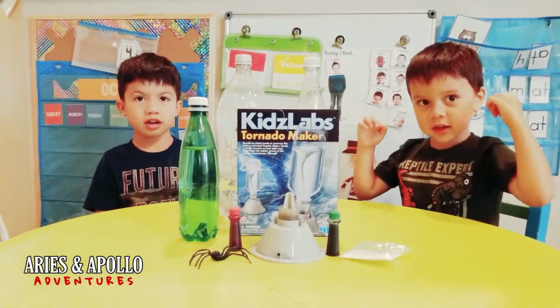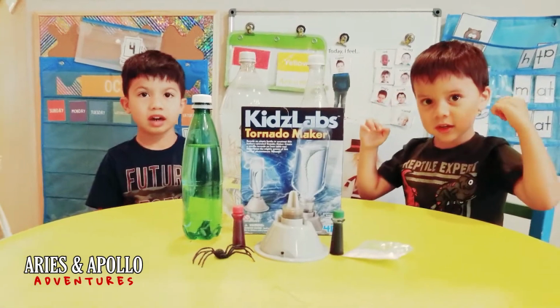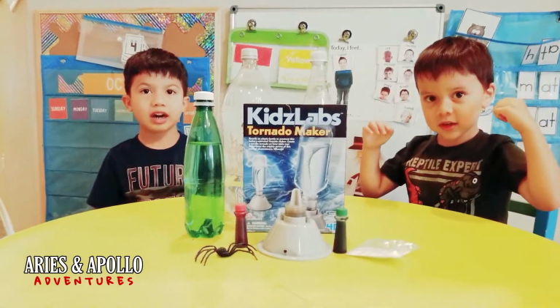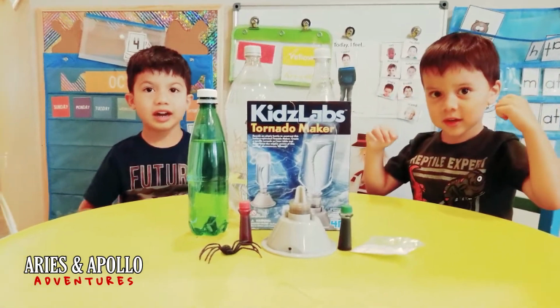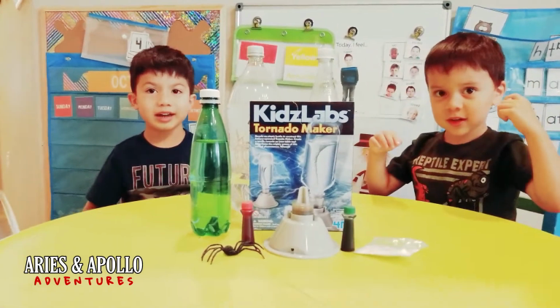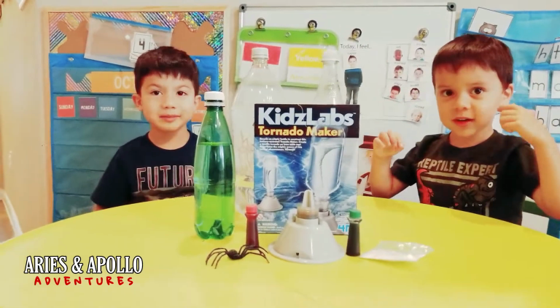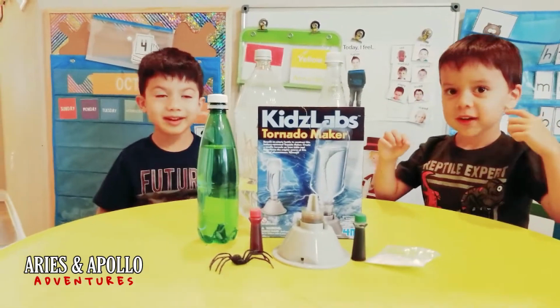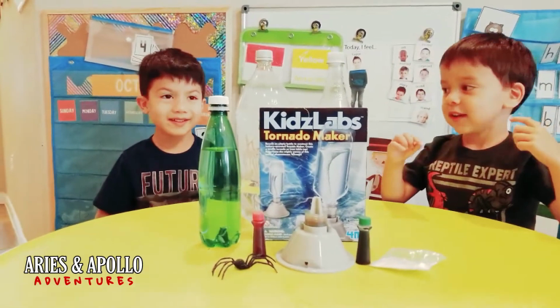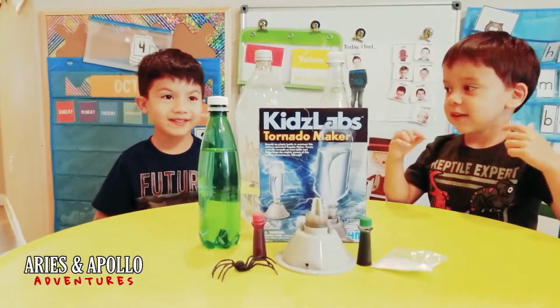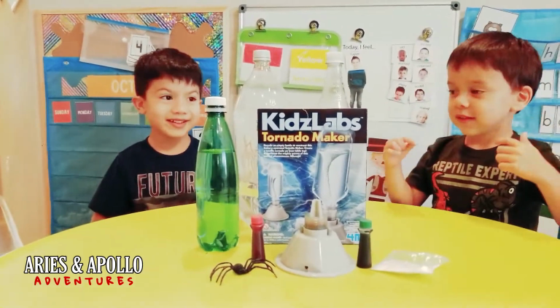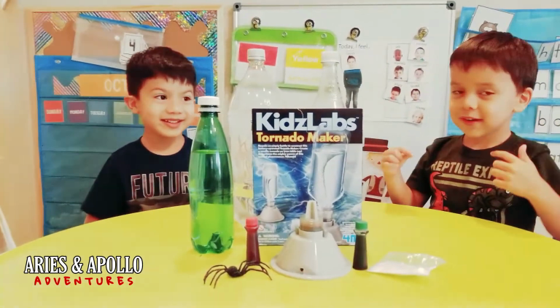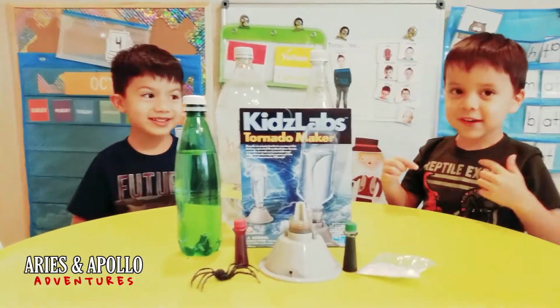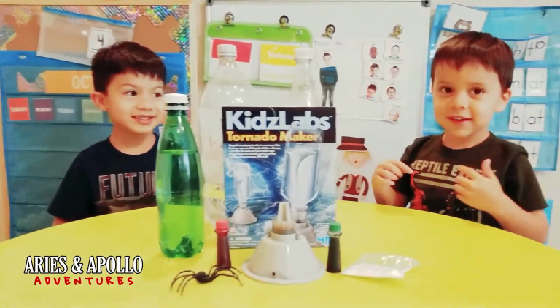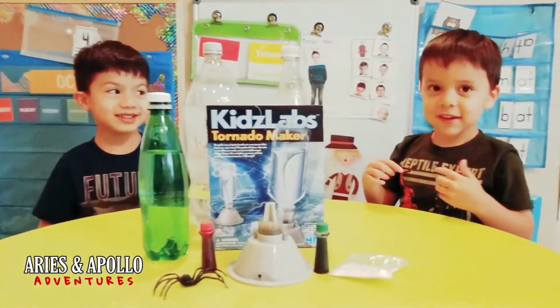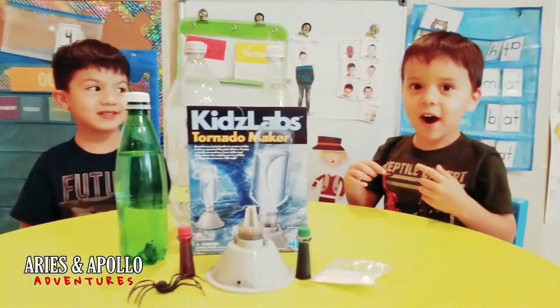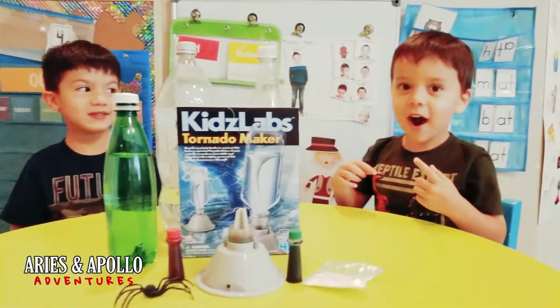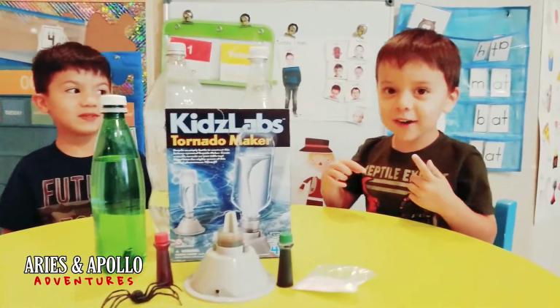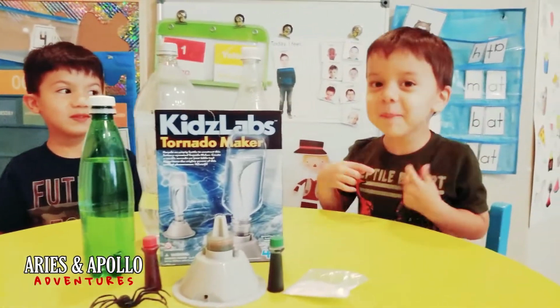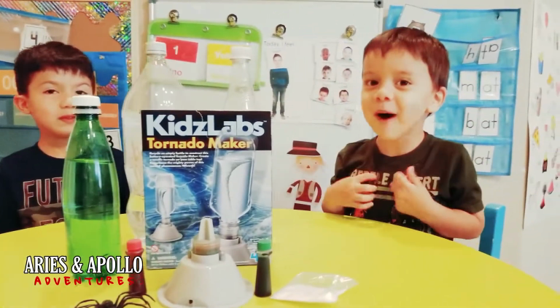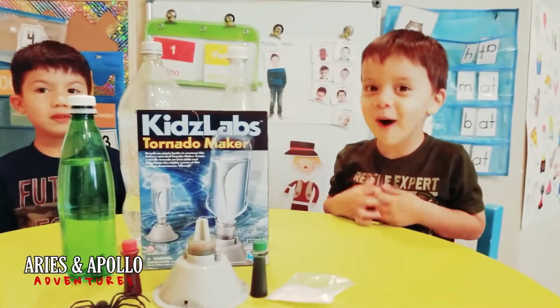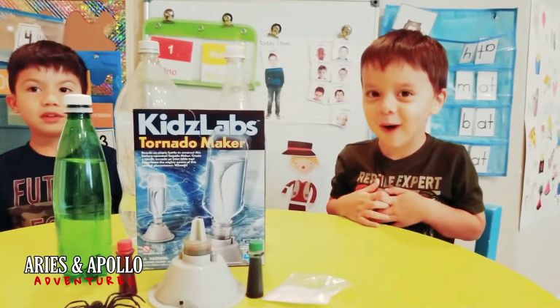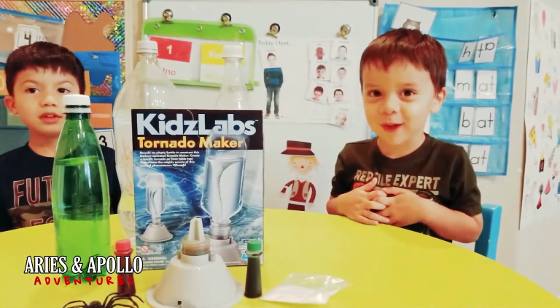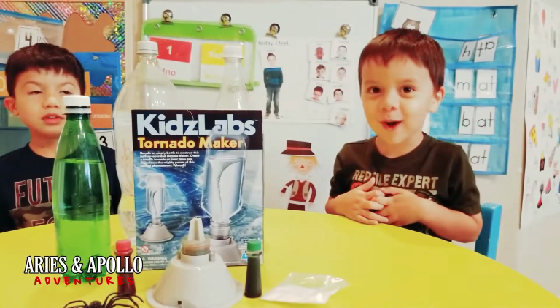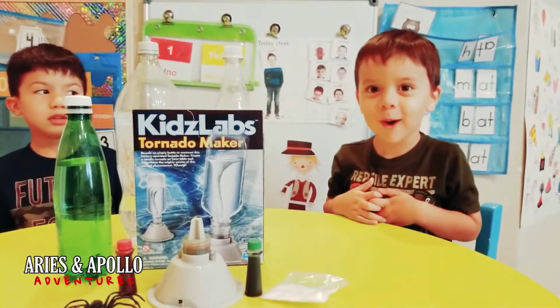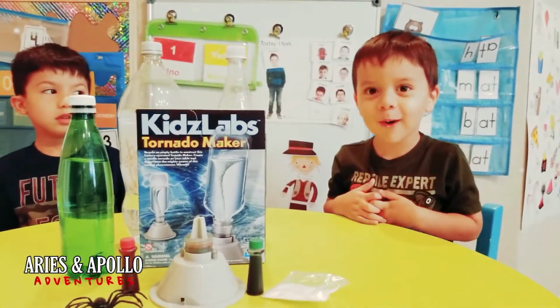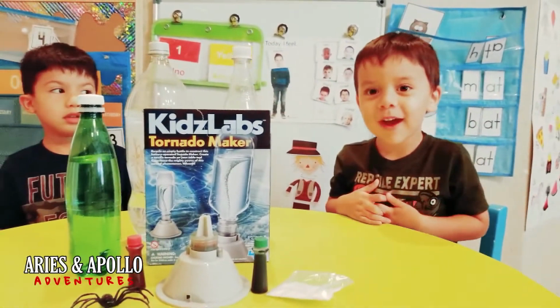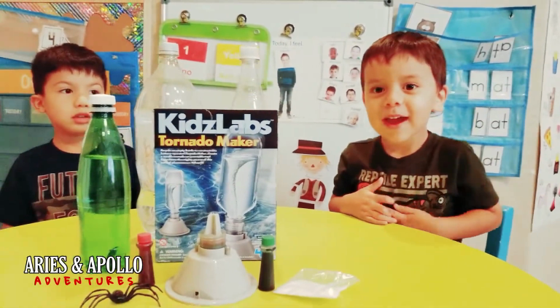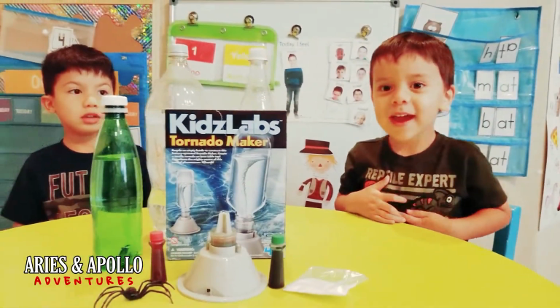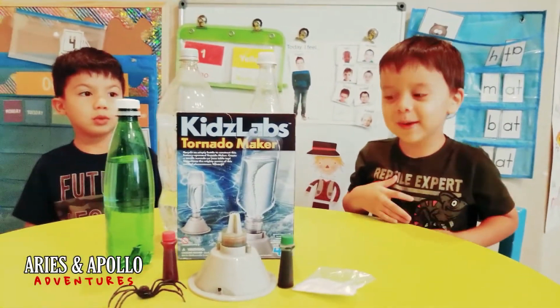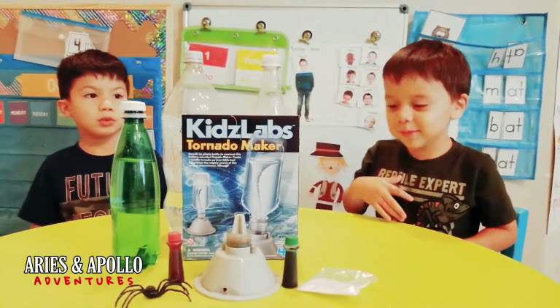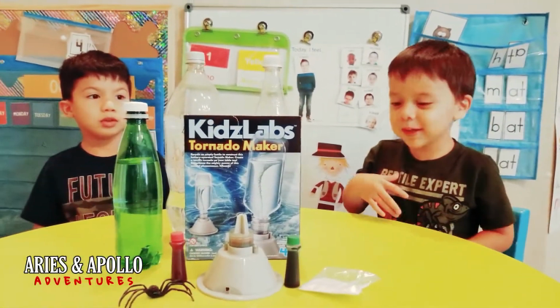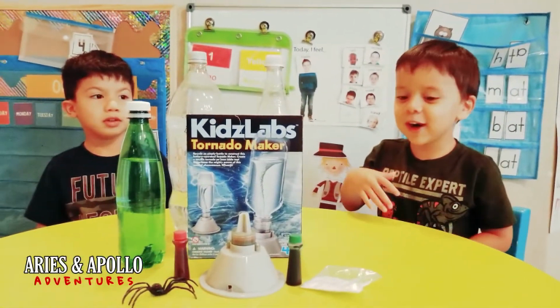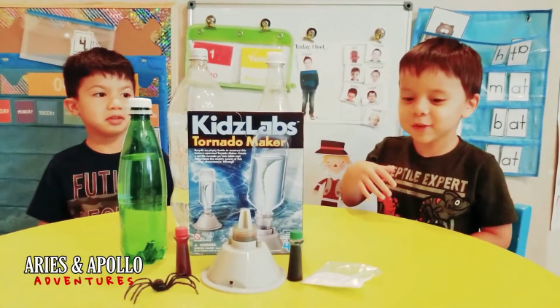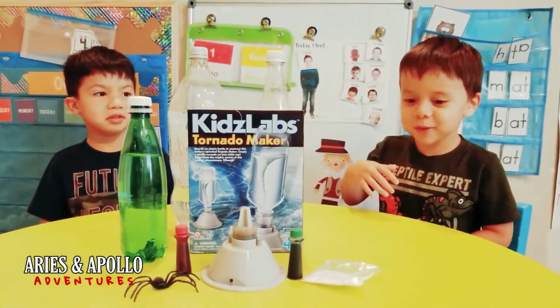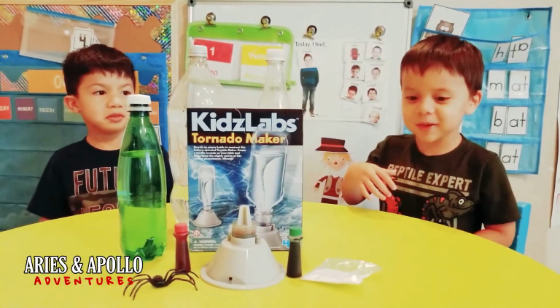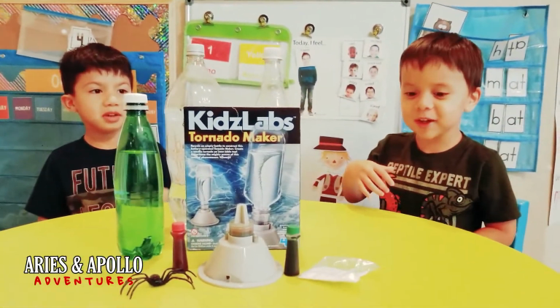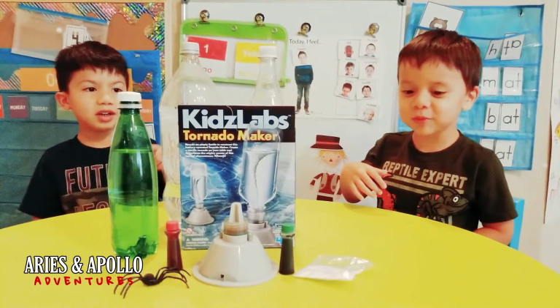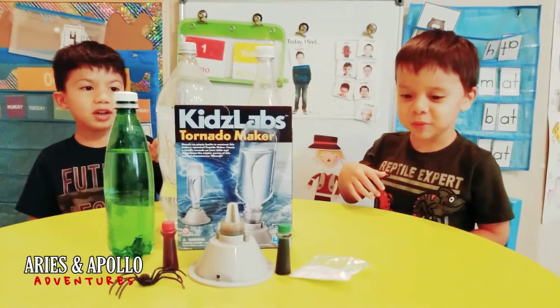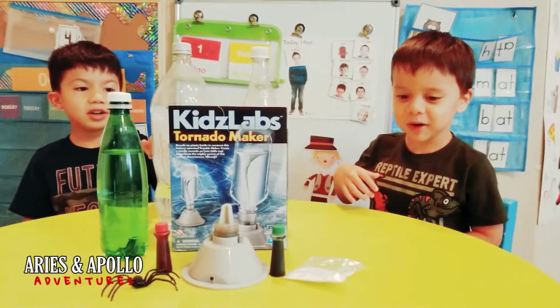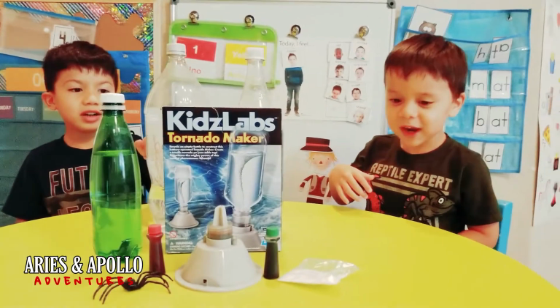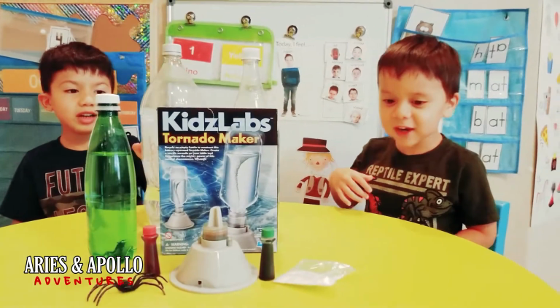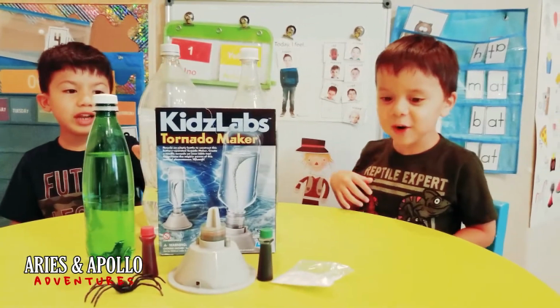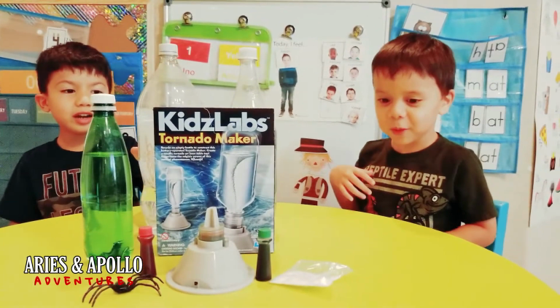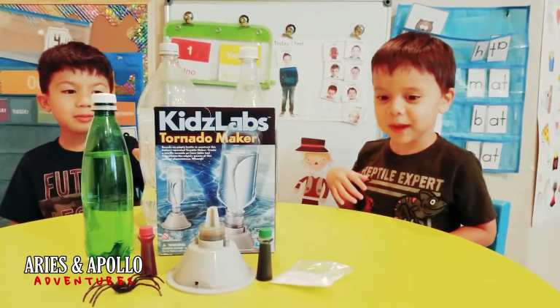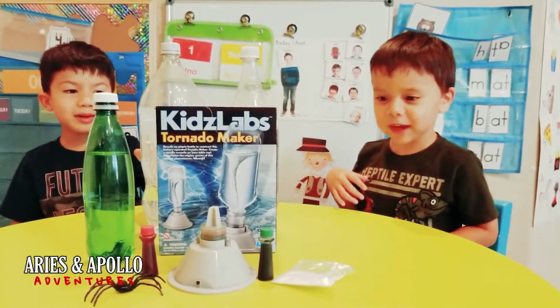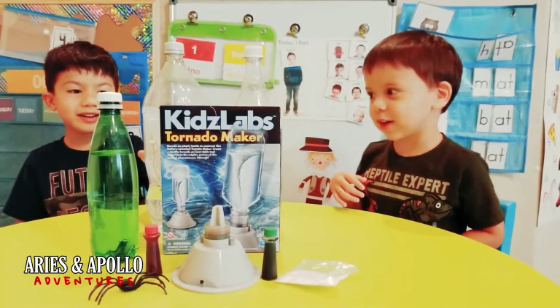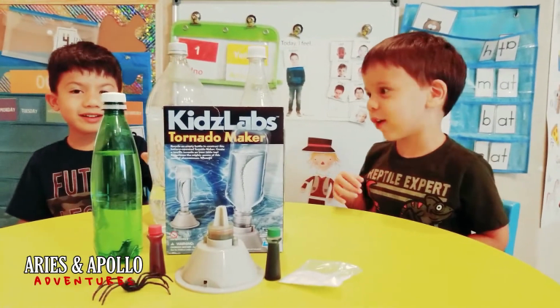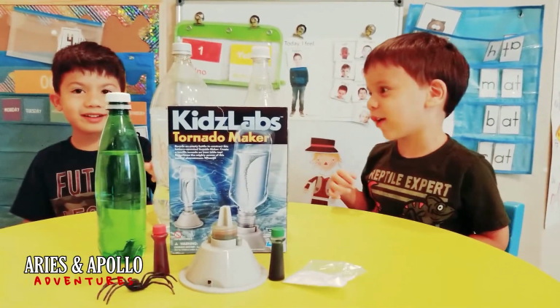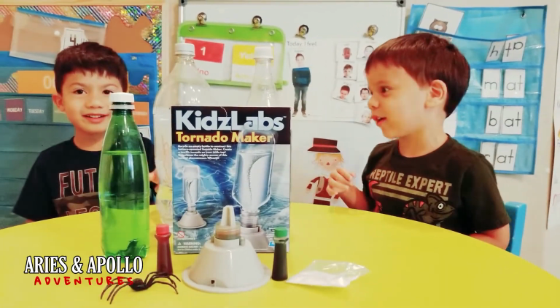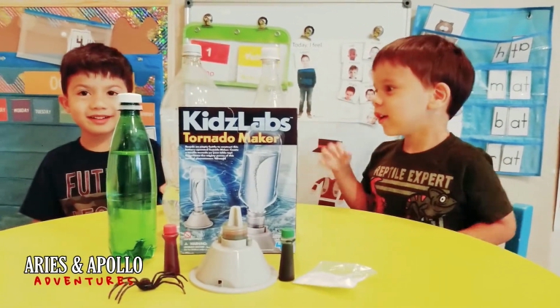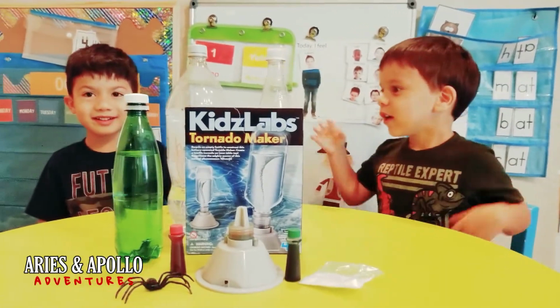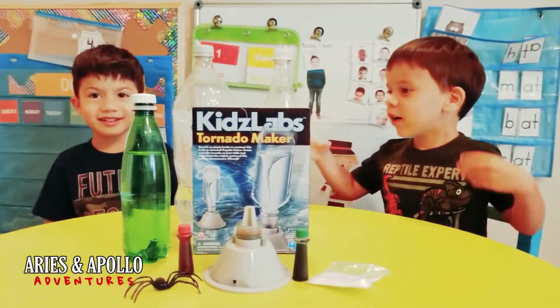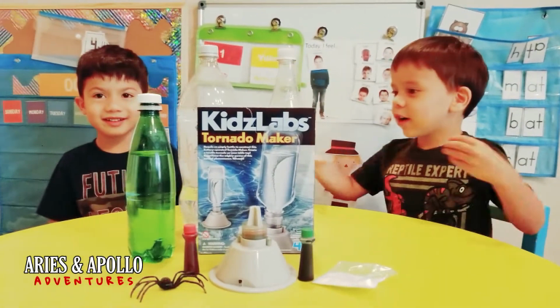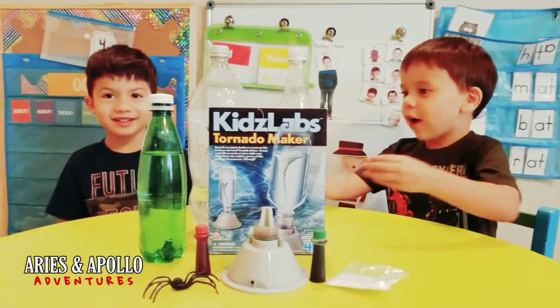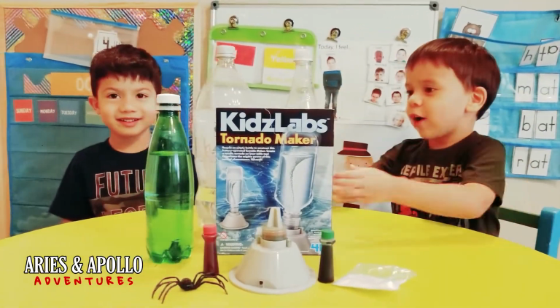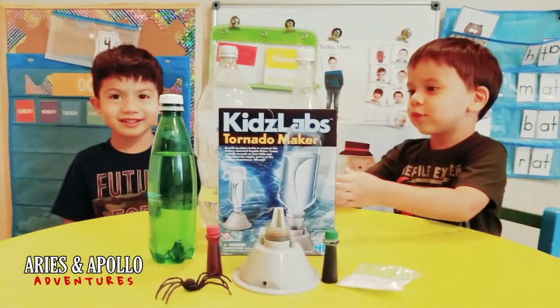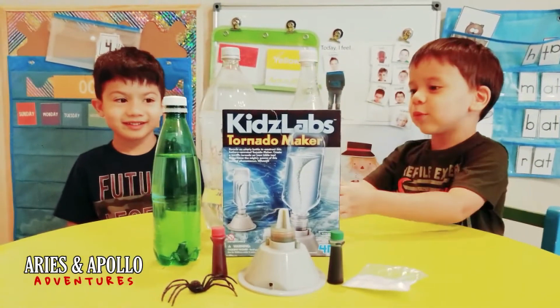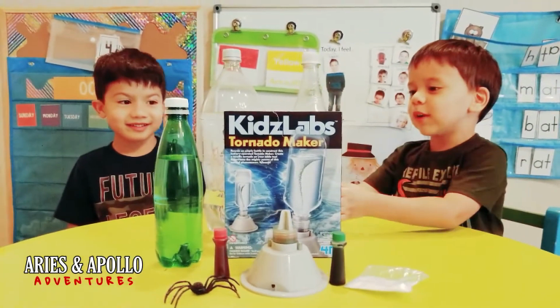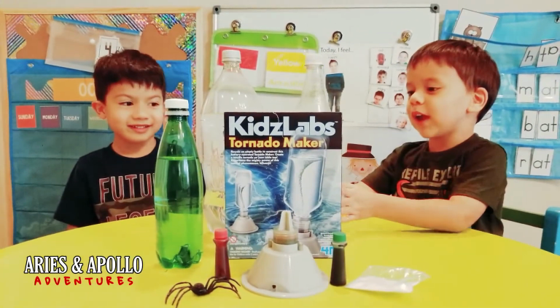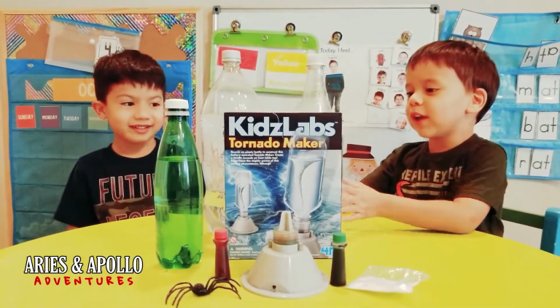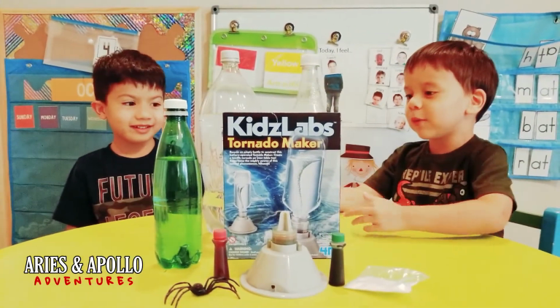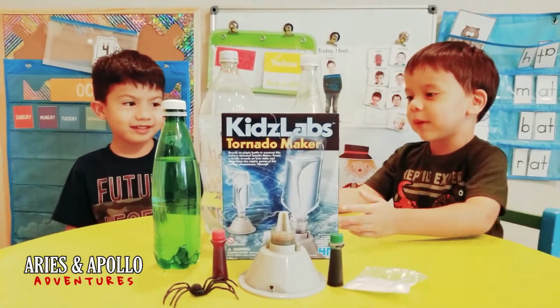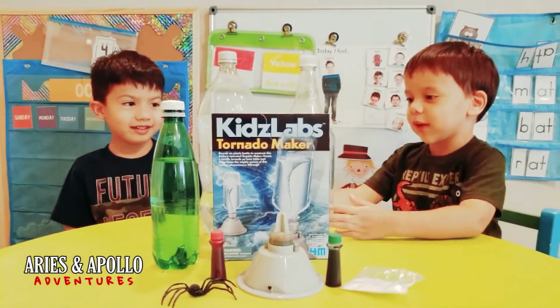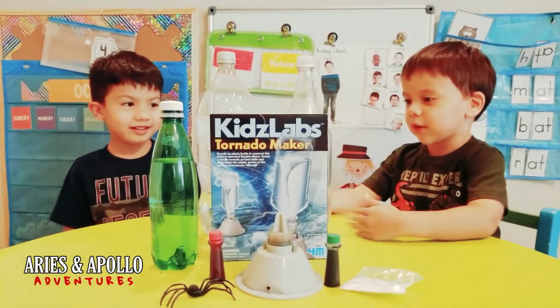I'm Aries. I'm Apollo. And we are doing a Tornado Maker. A Tornado Maker.